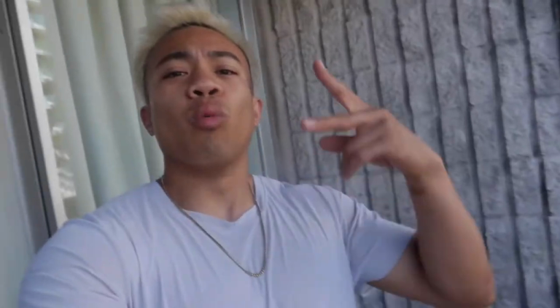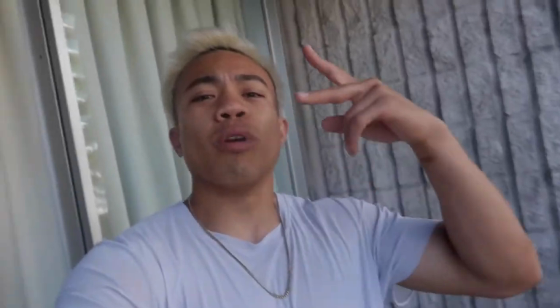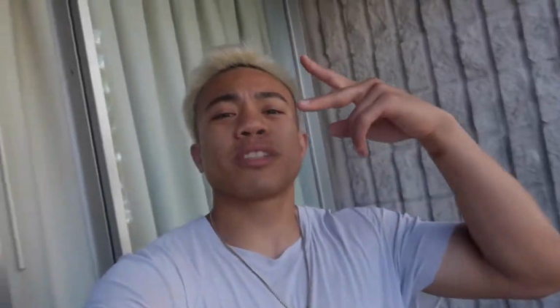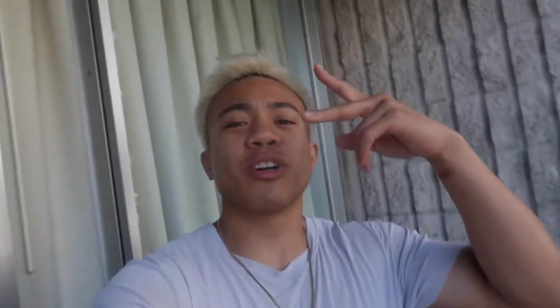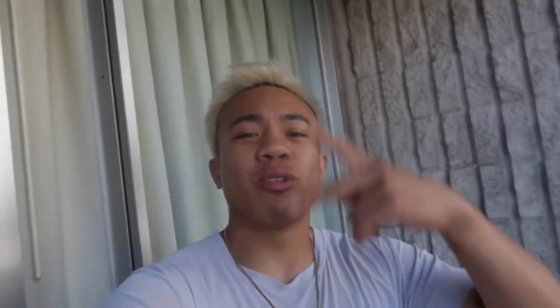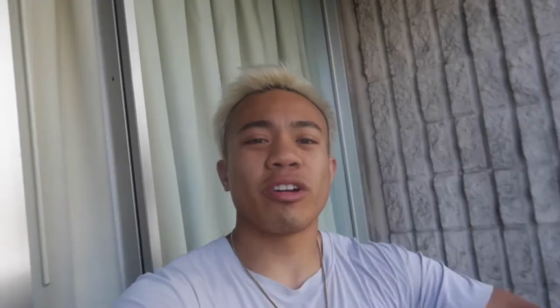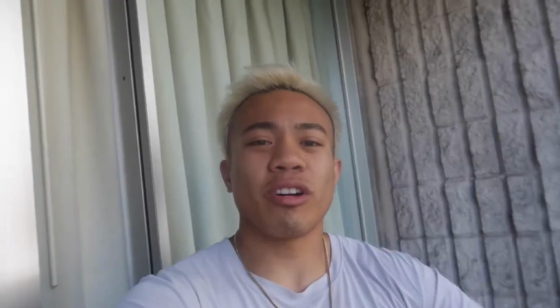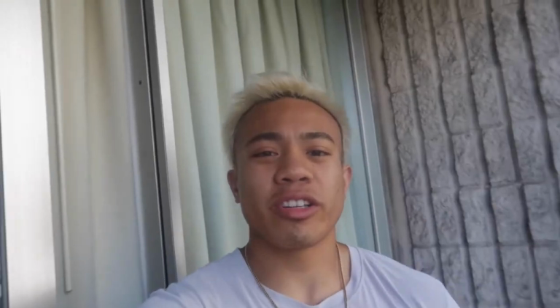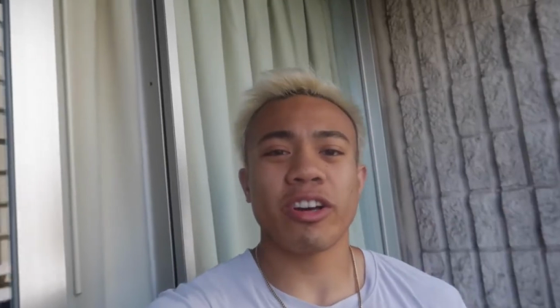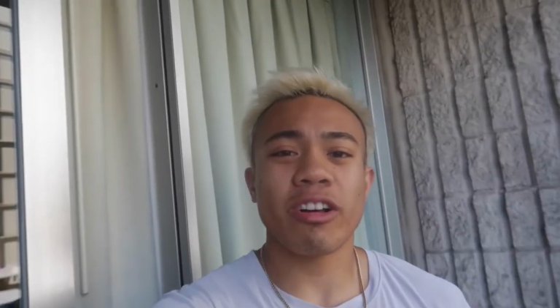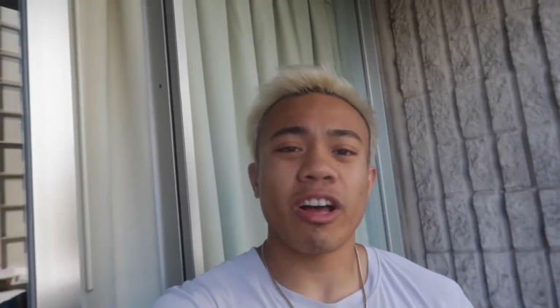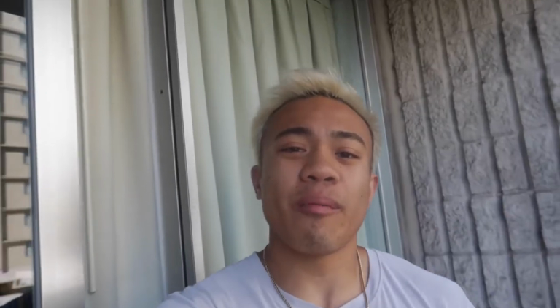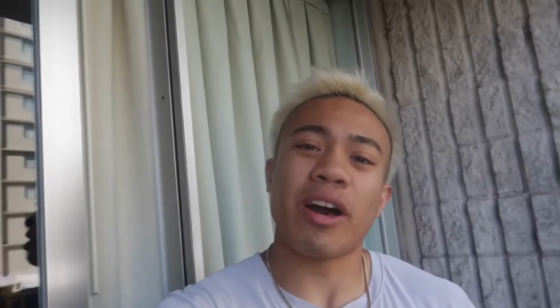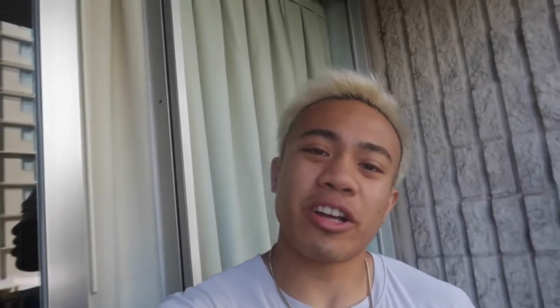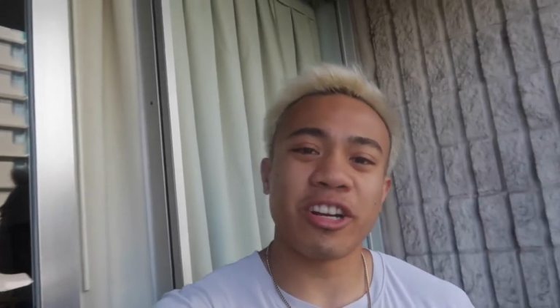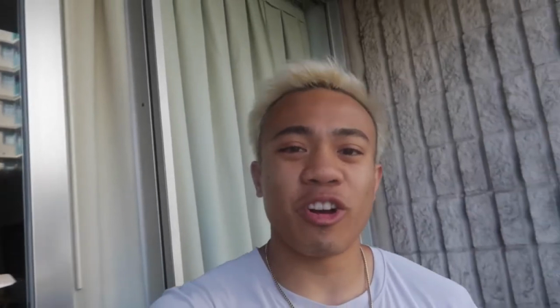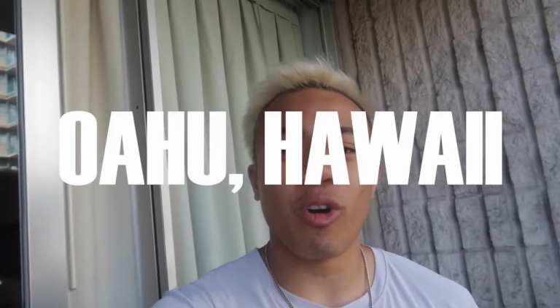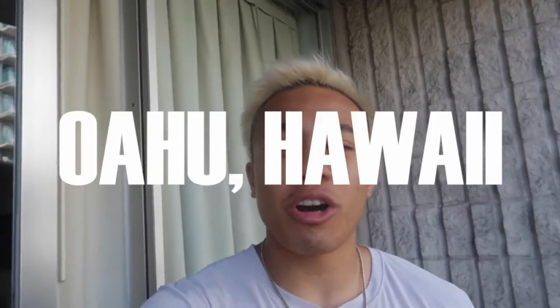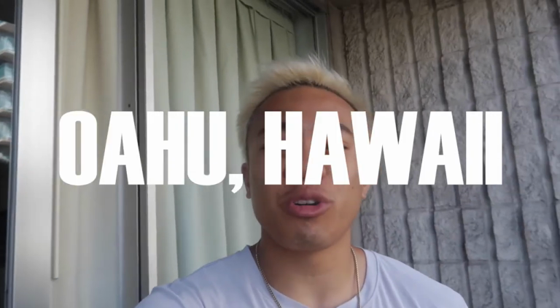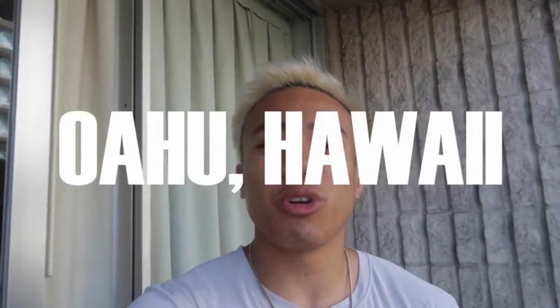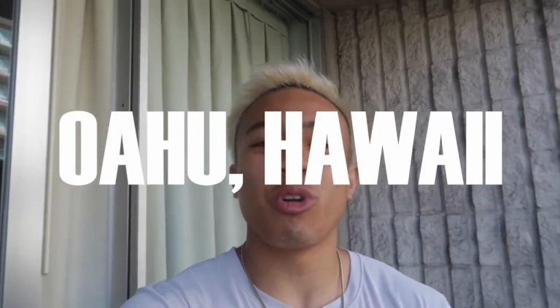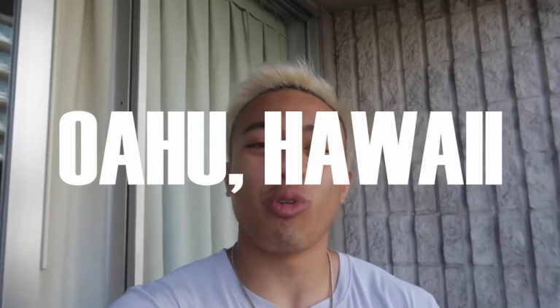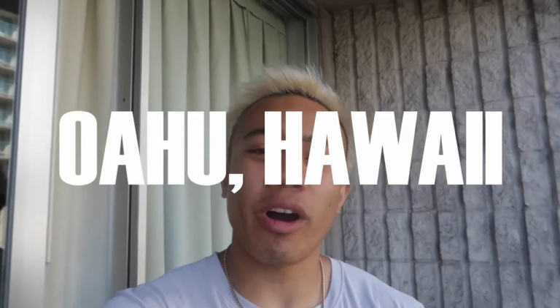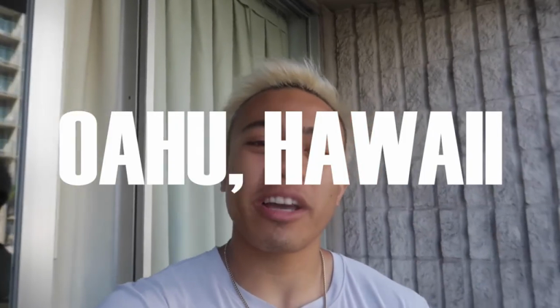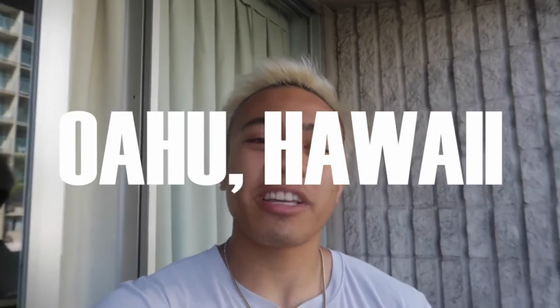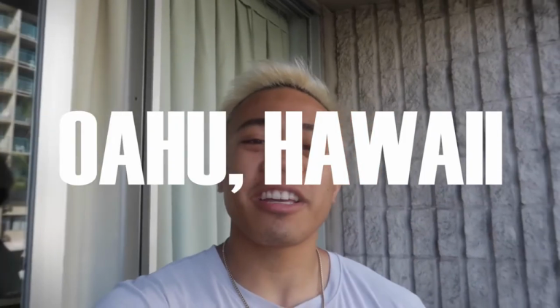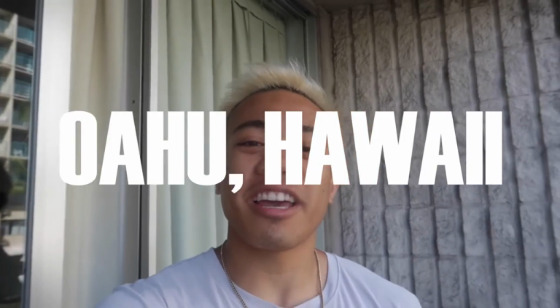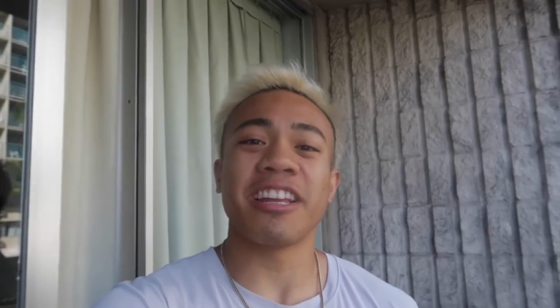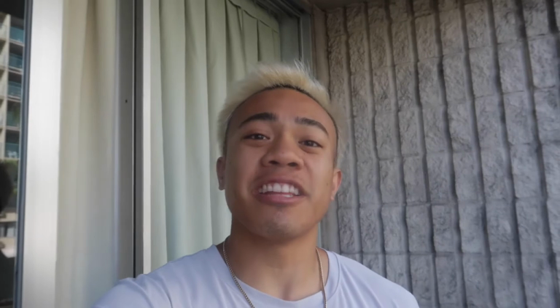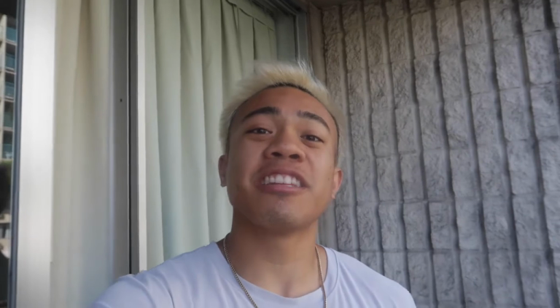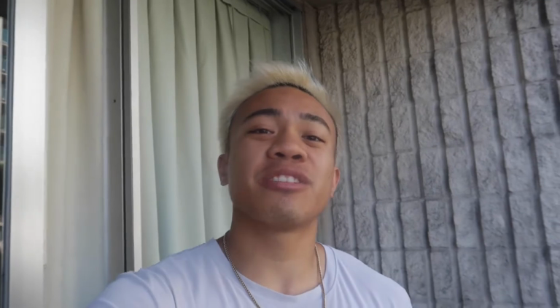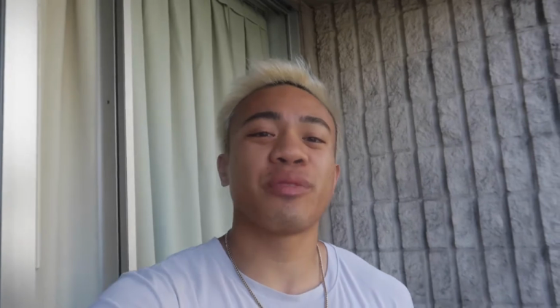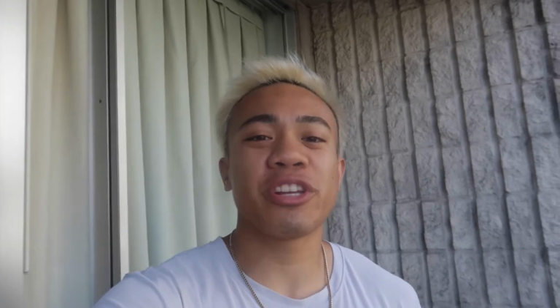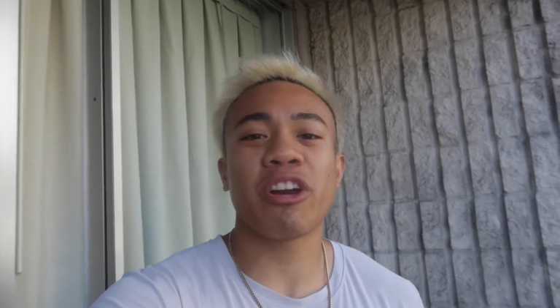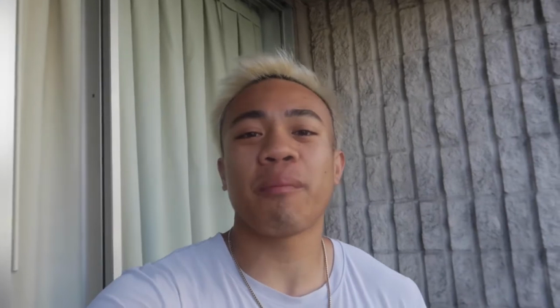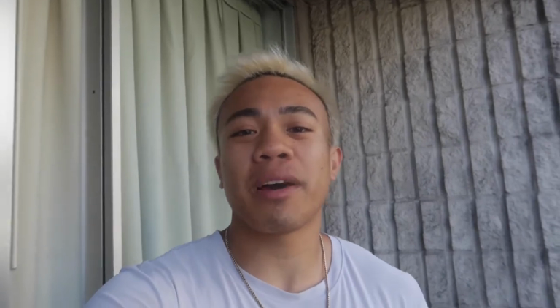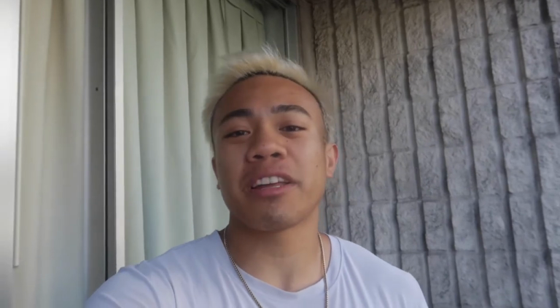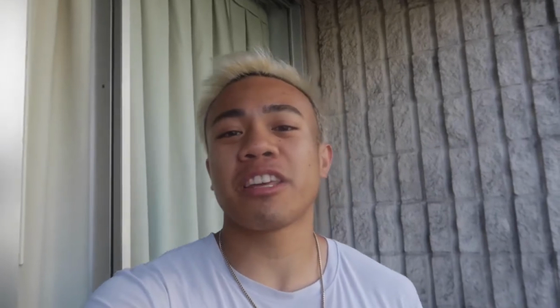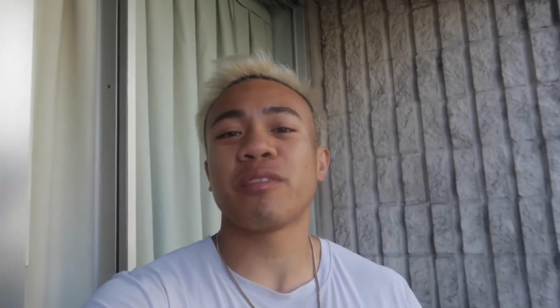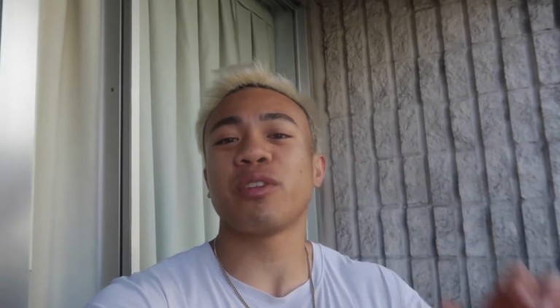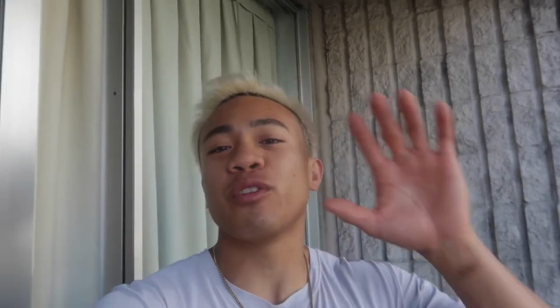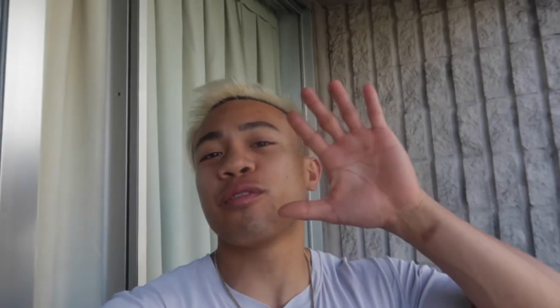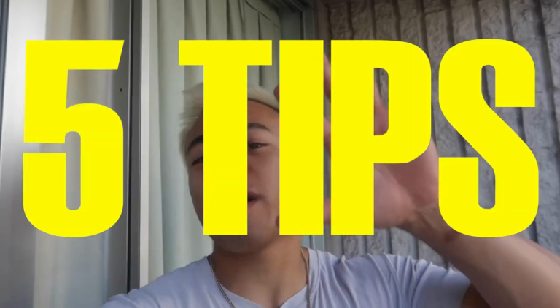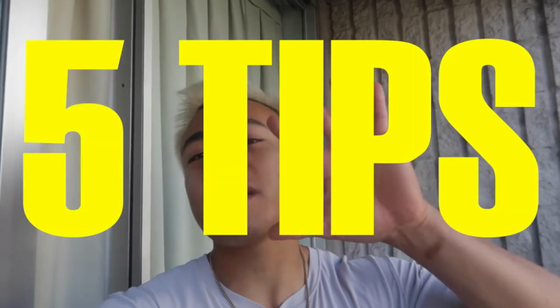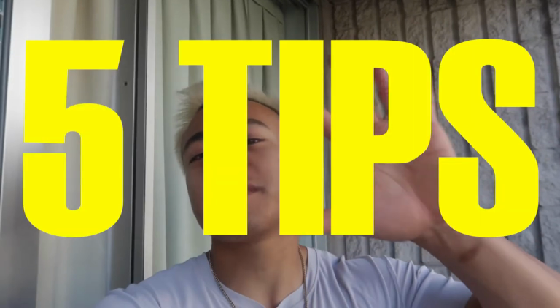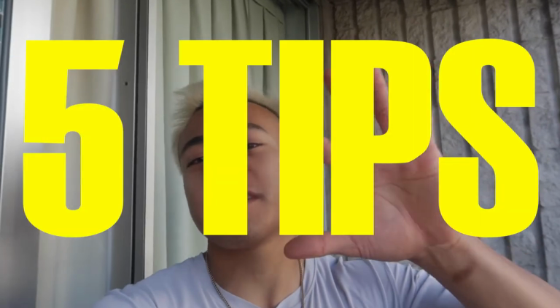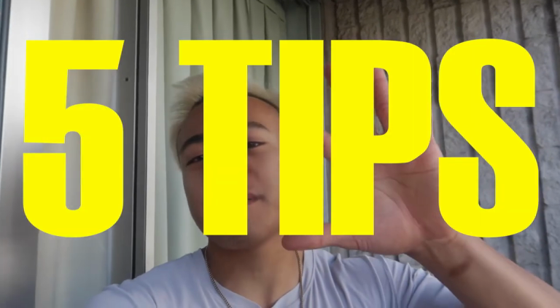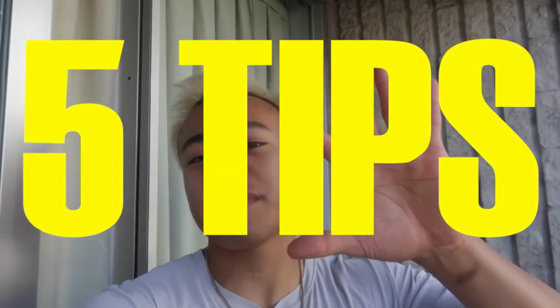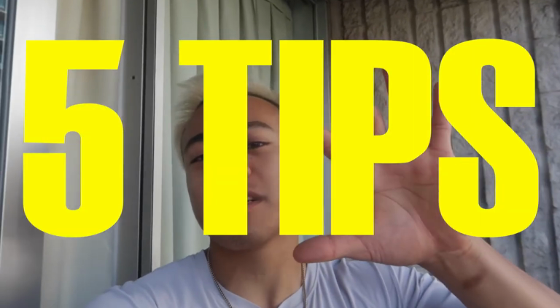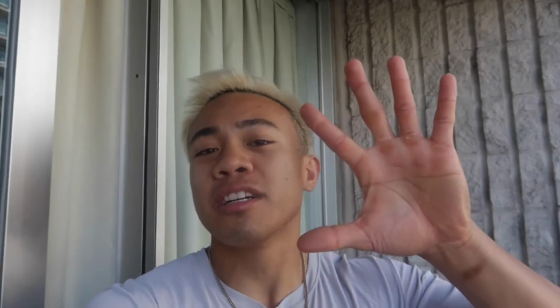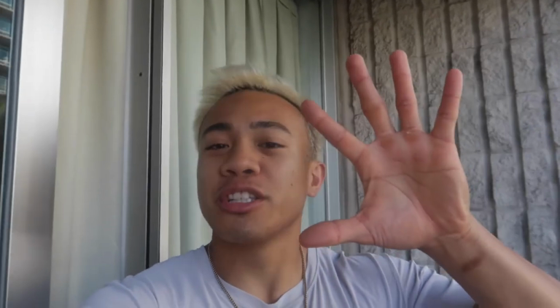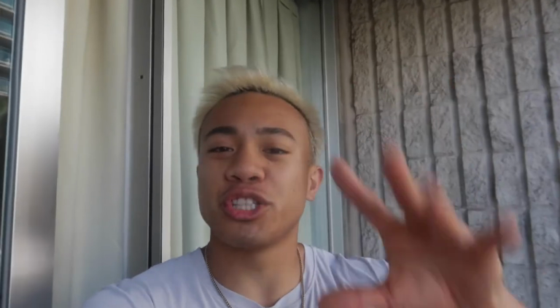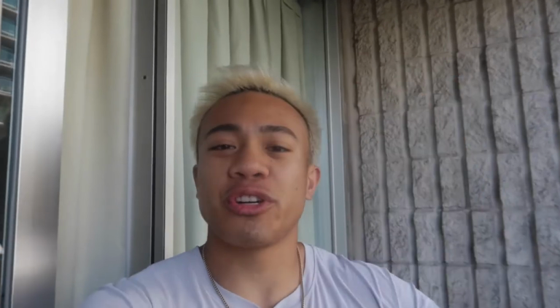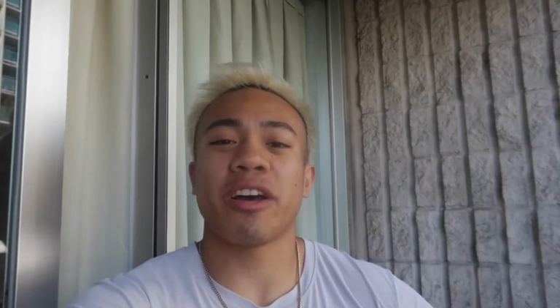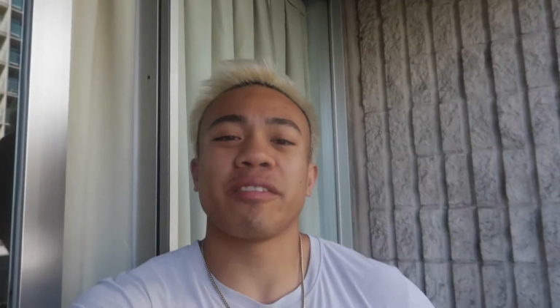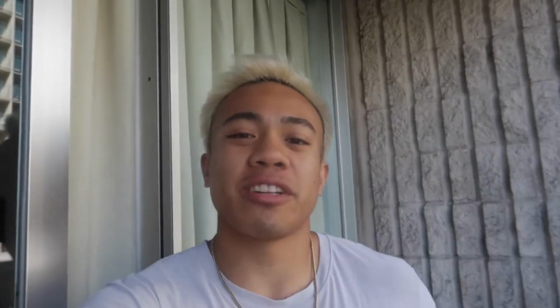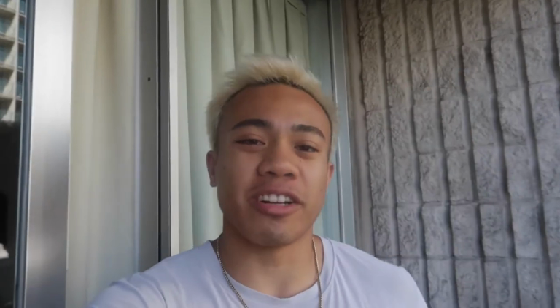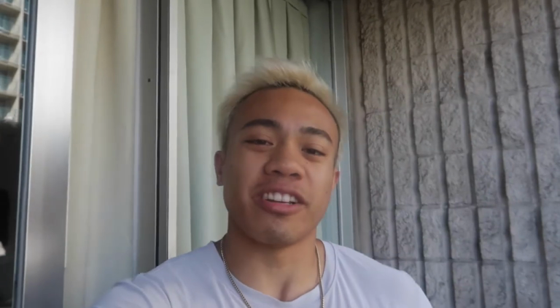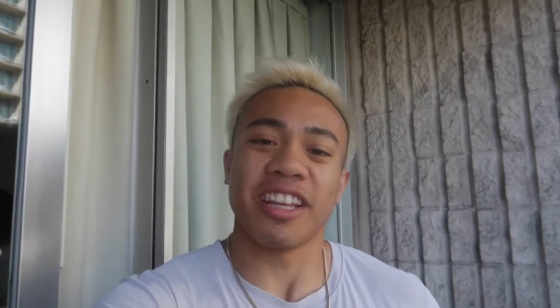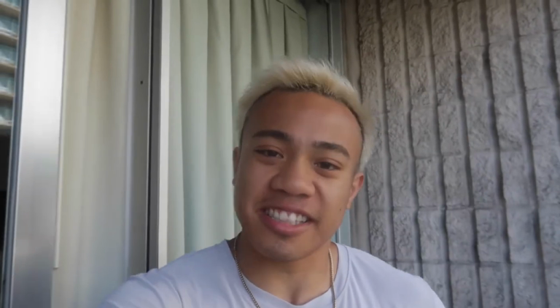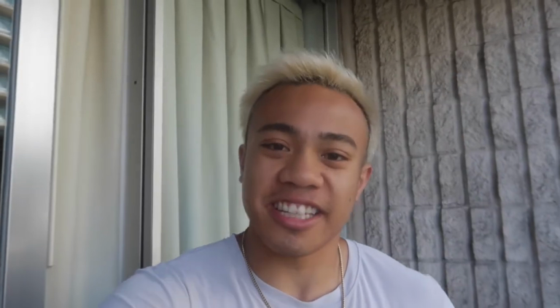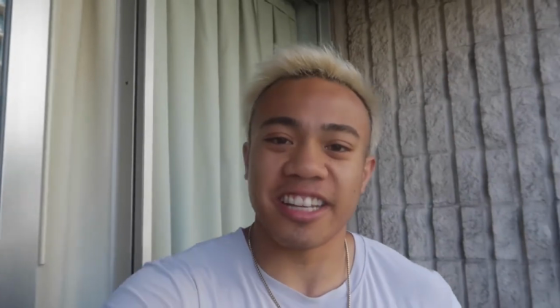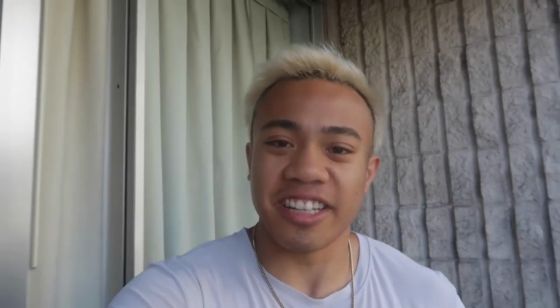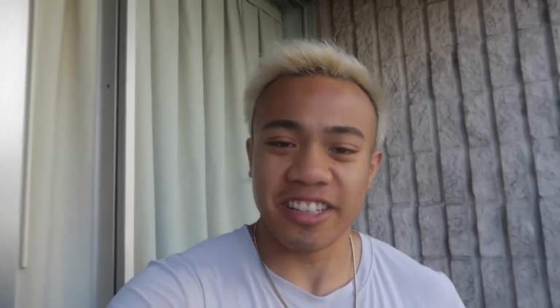What's going on y'all, I'm out here in Oahu, Hawaii, and in this video I'm about to give you five tips to traveling here. Let's get it.